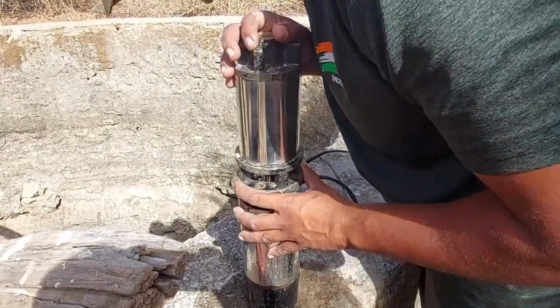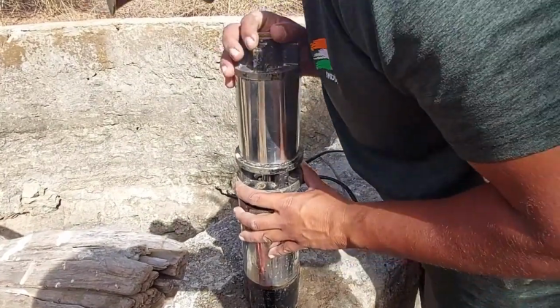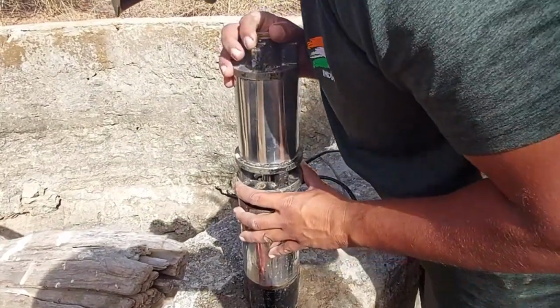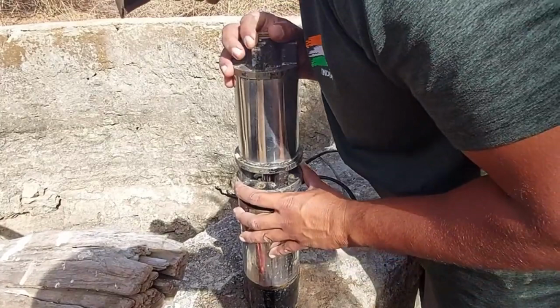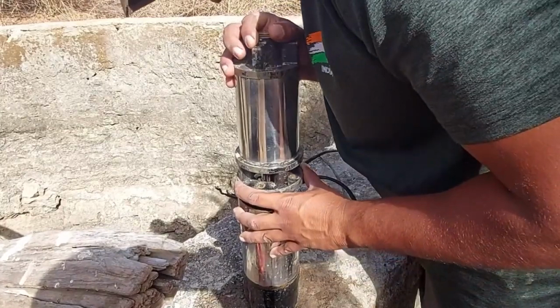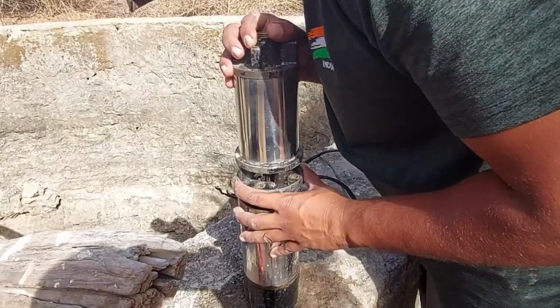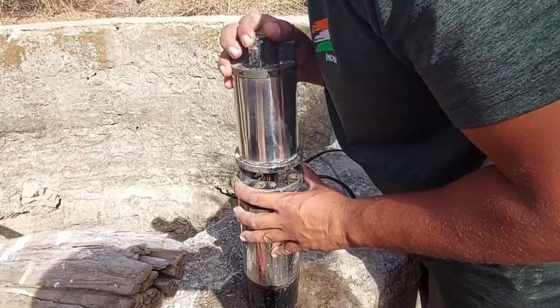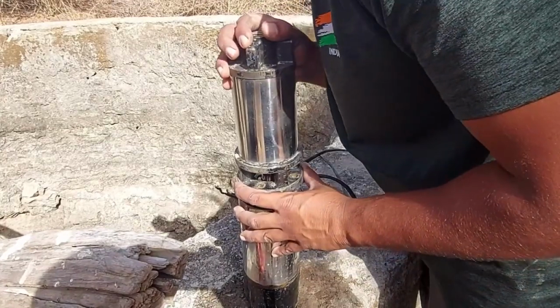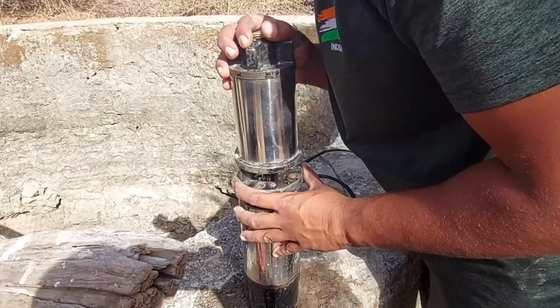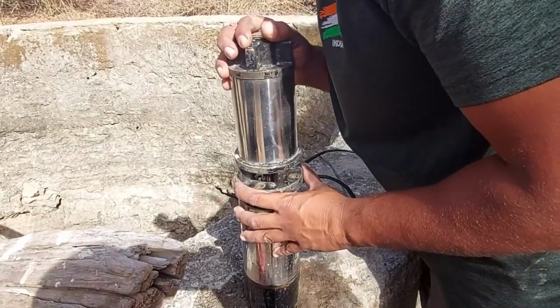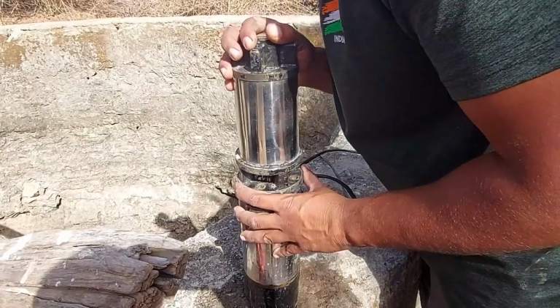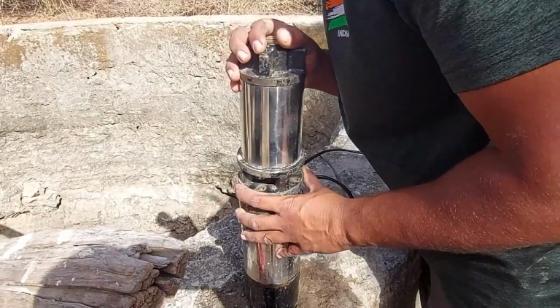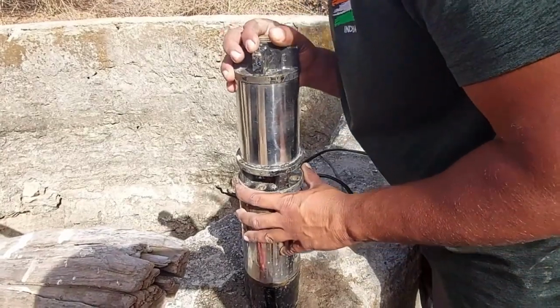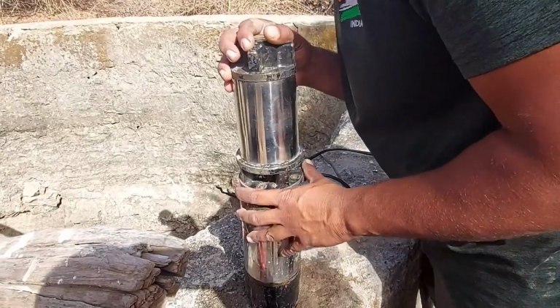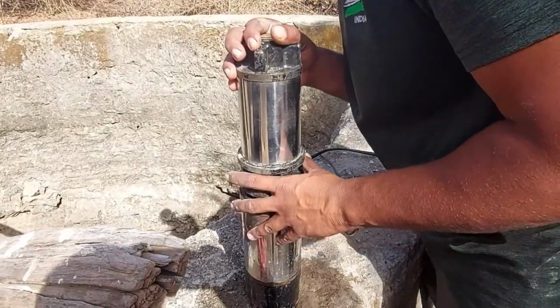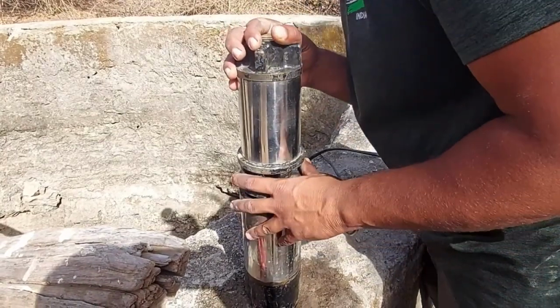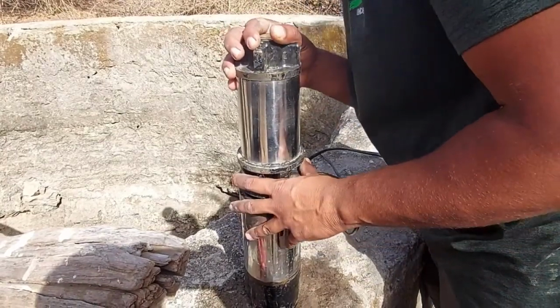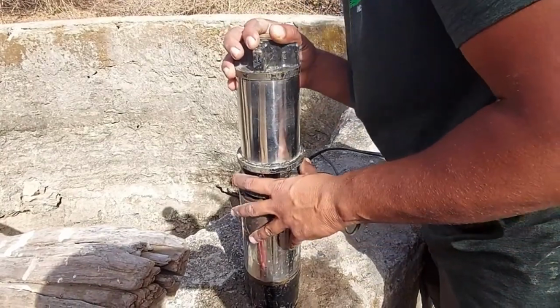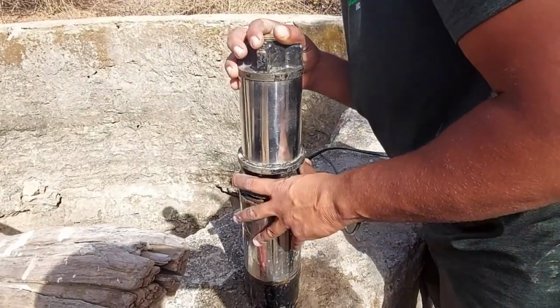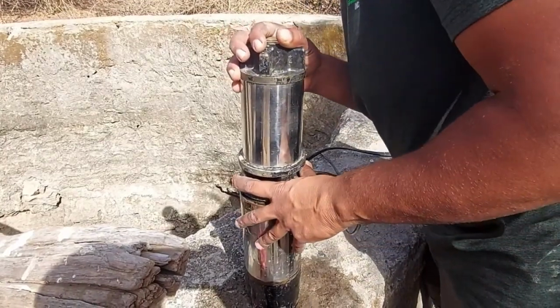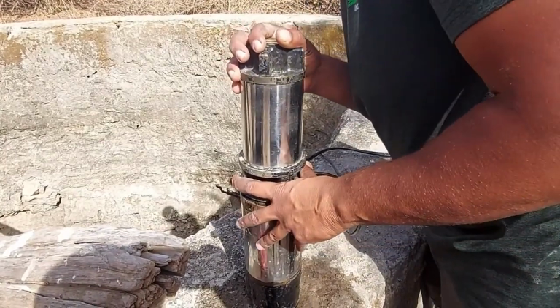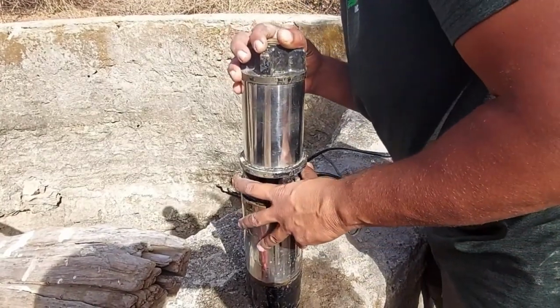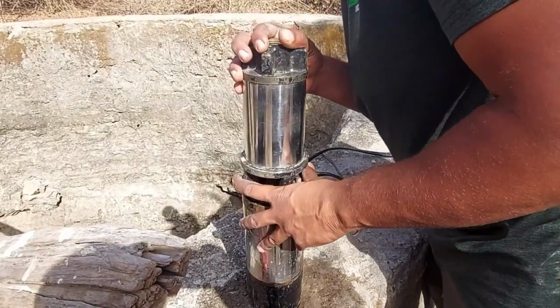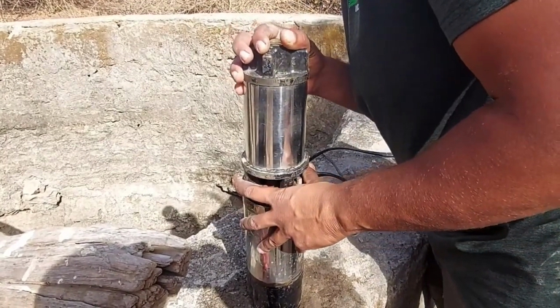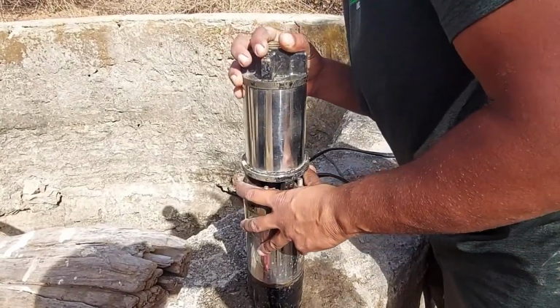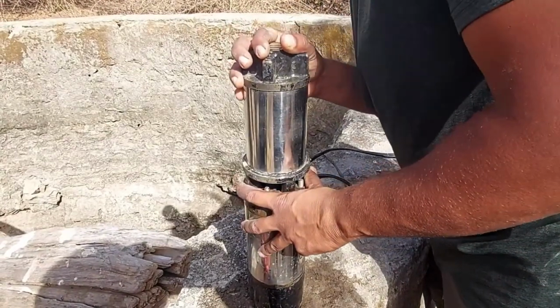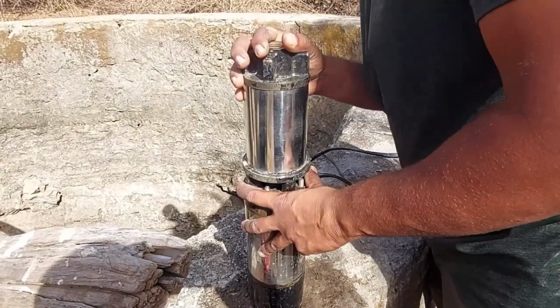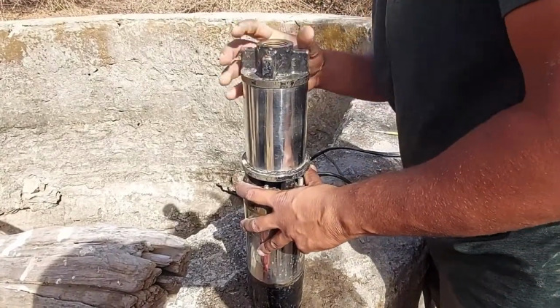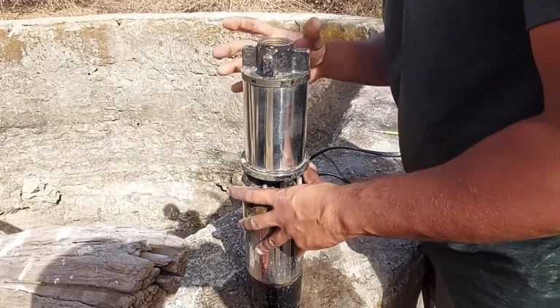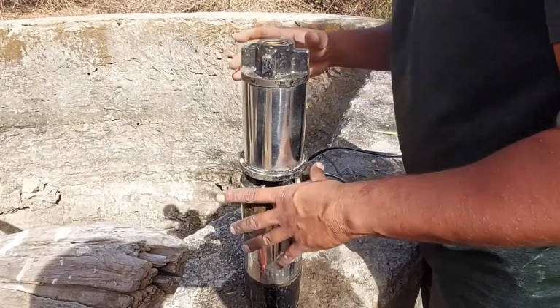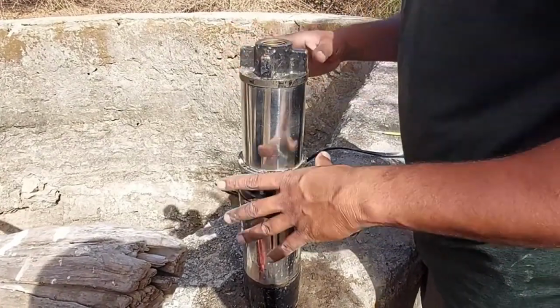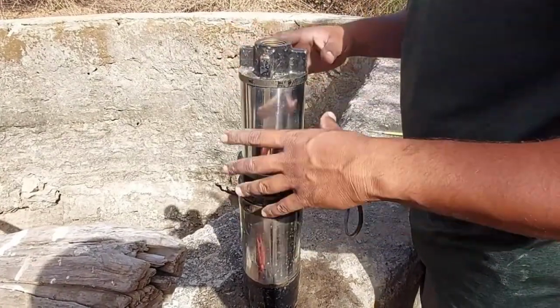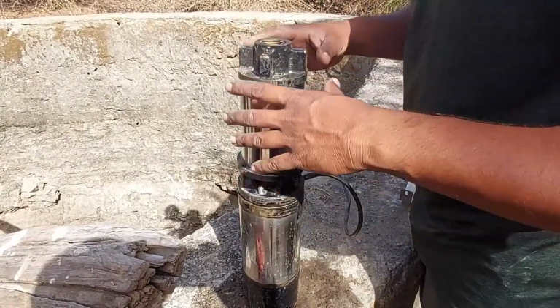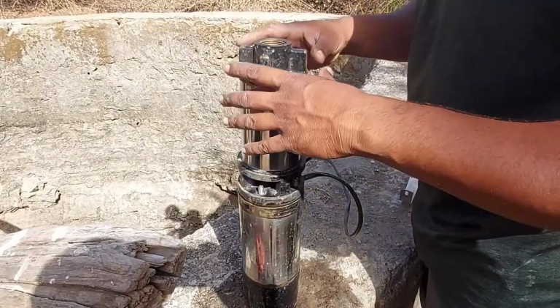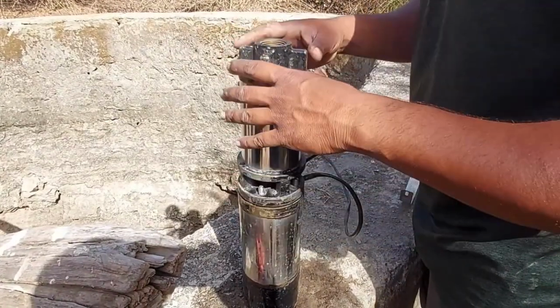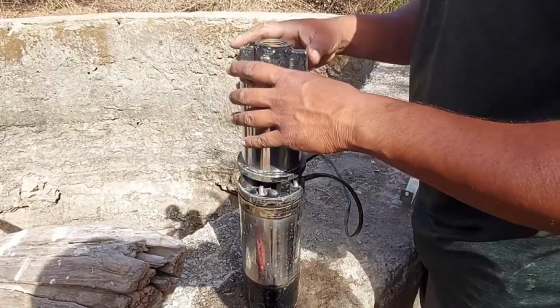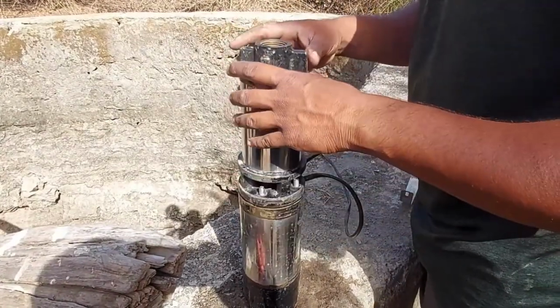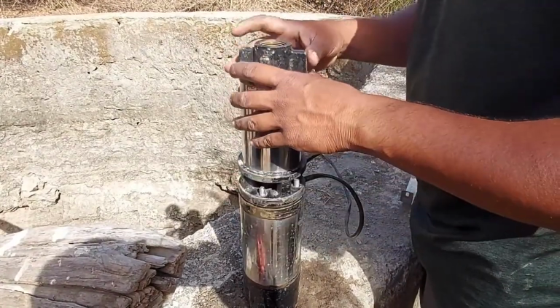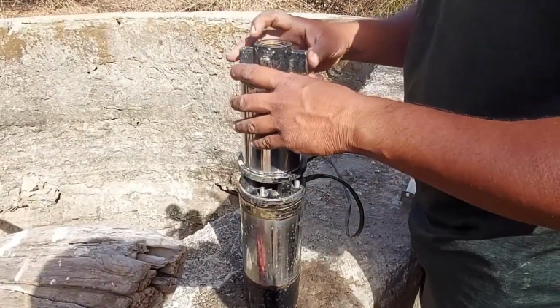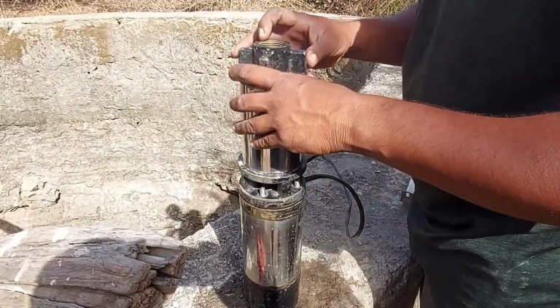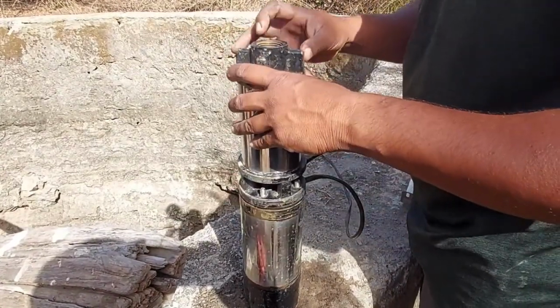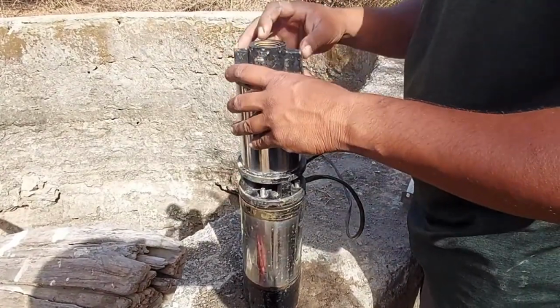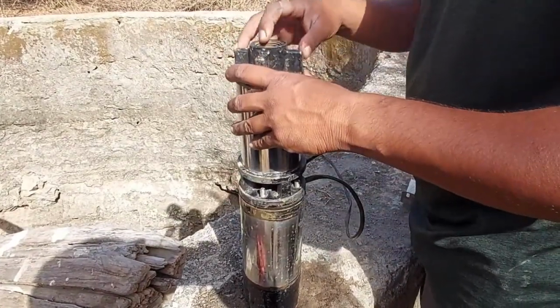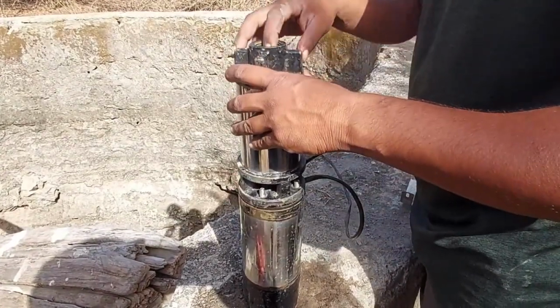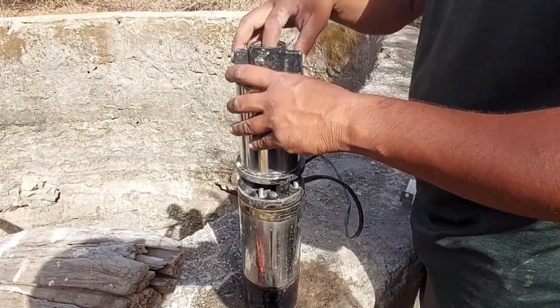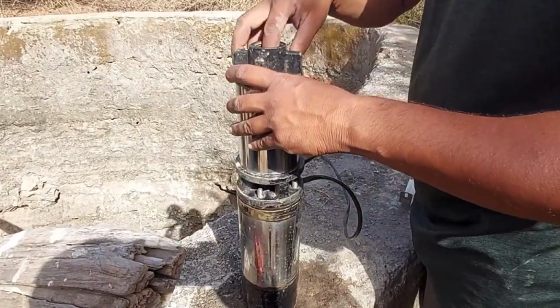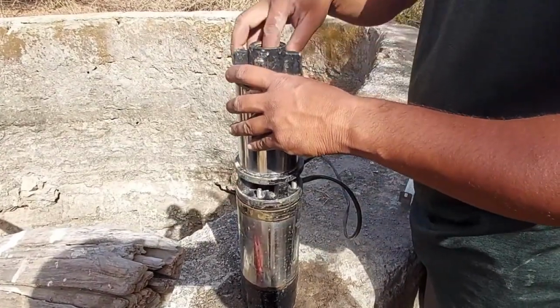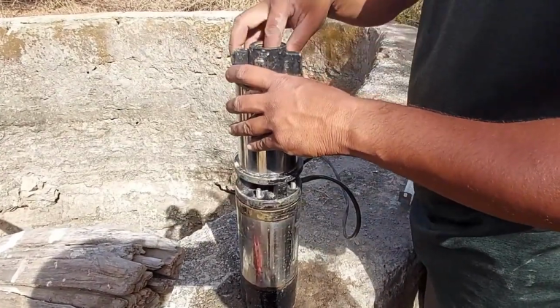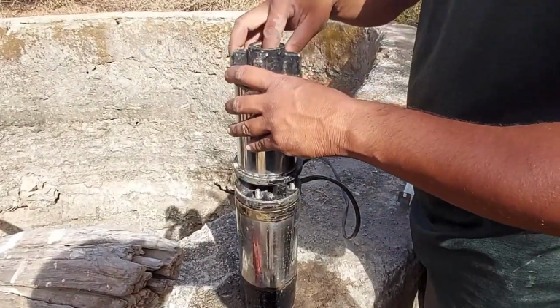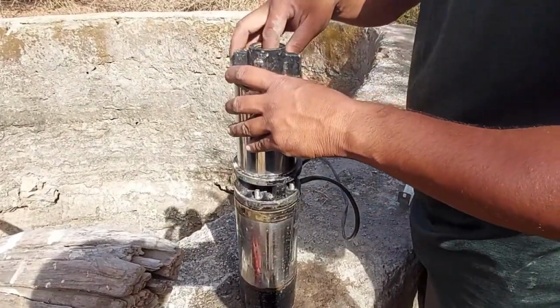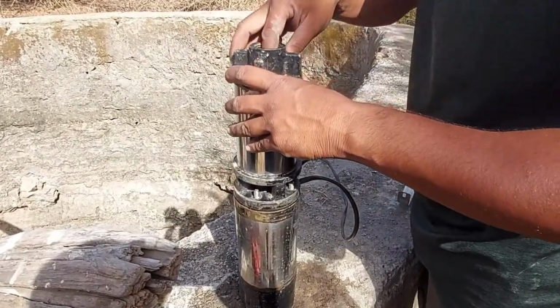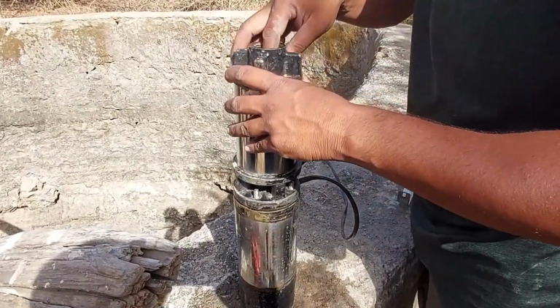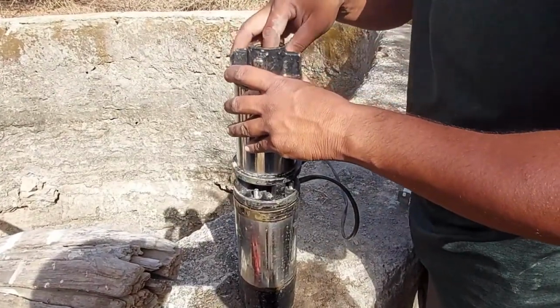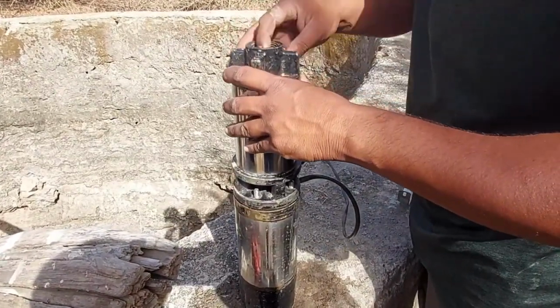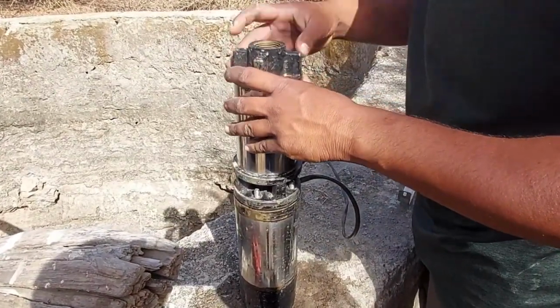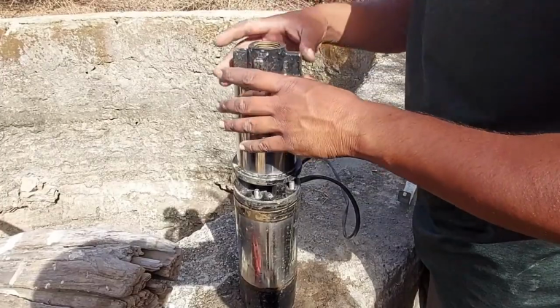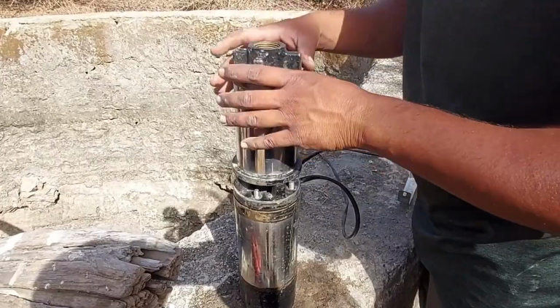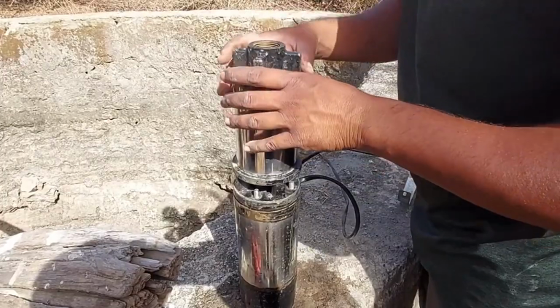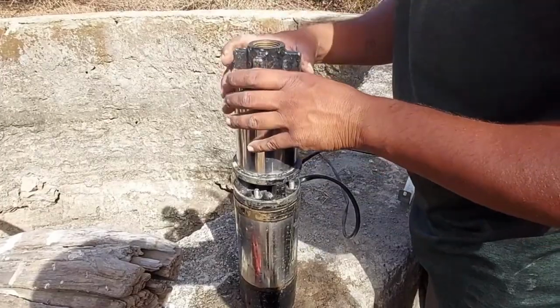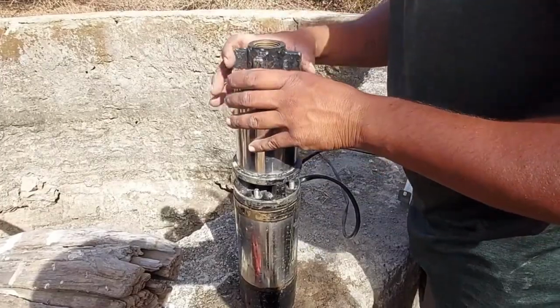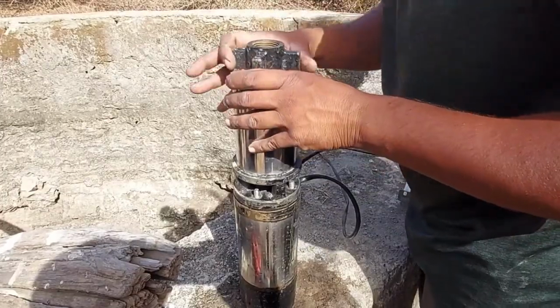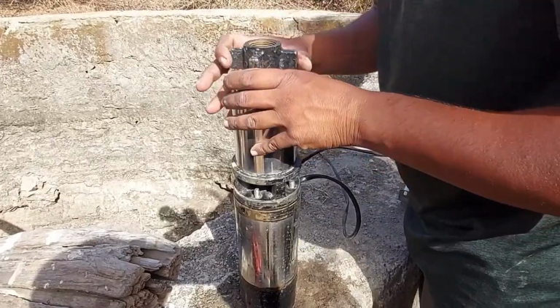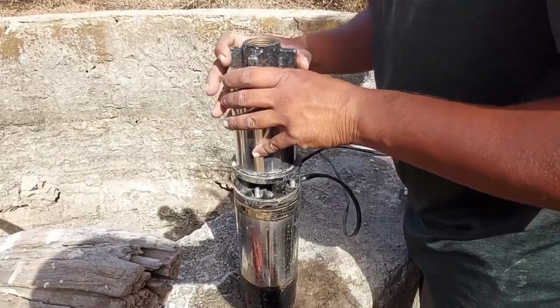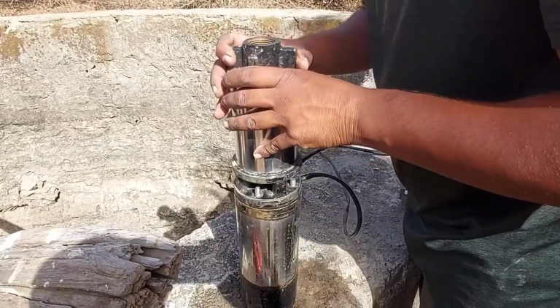Motor rotation must be clockwise. Make sure before installation that the motor direction is clockwise.